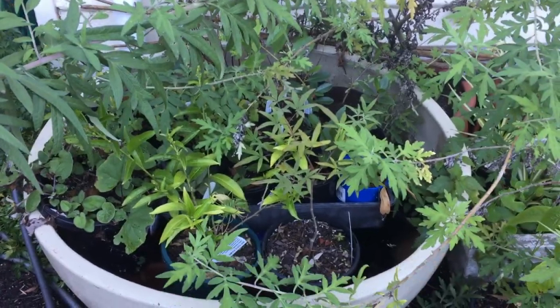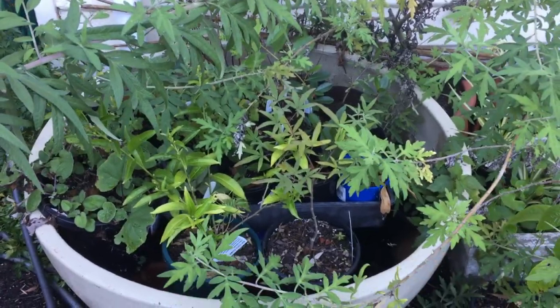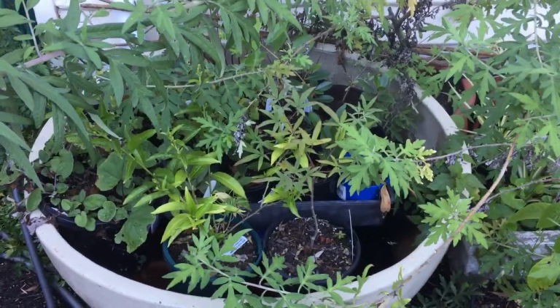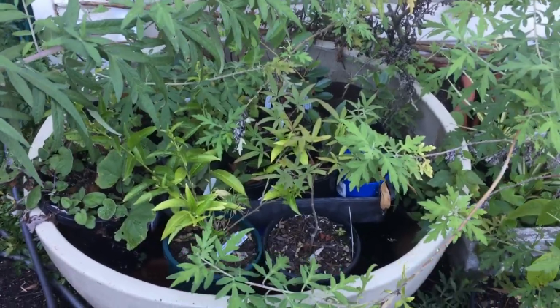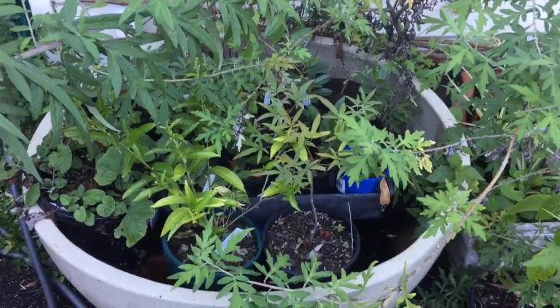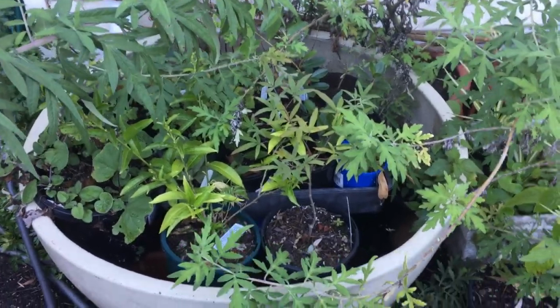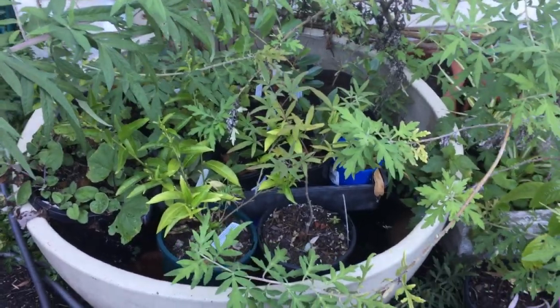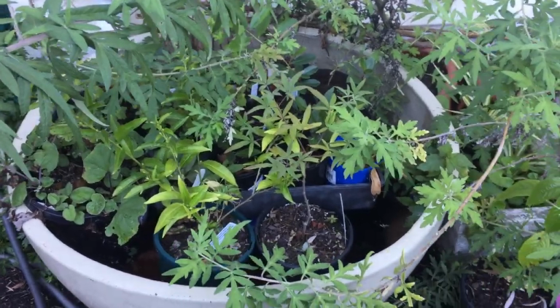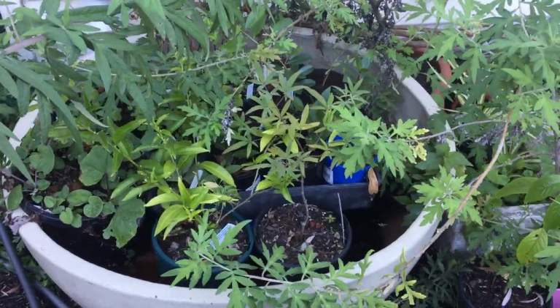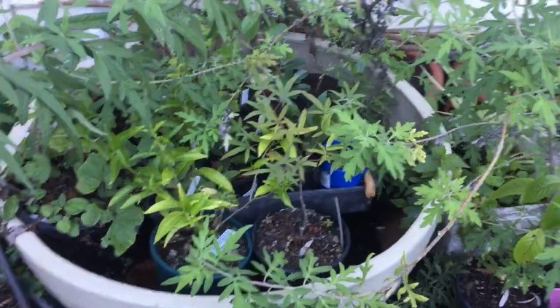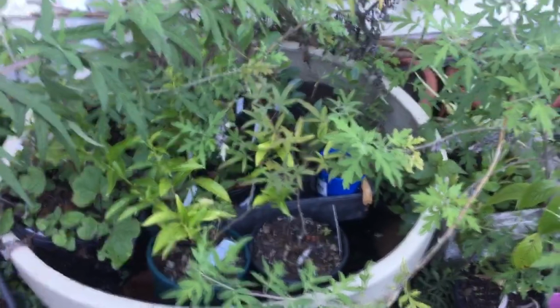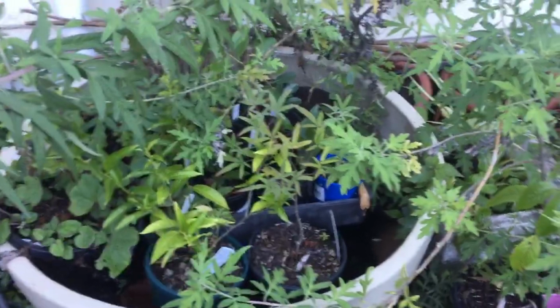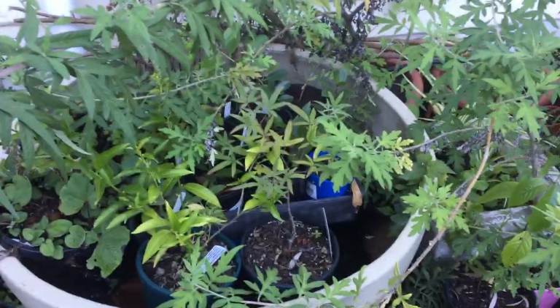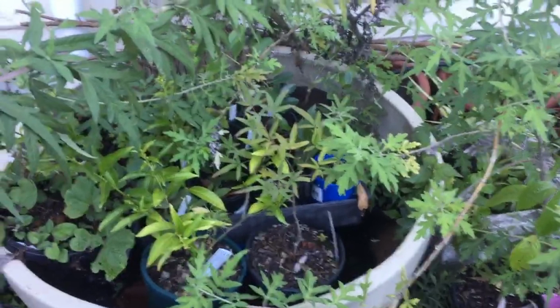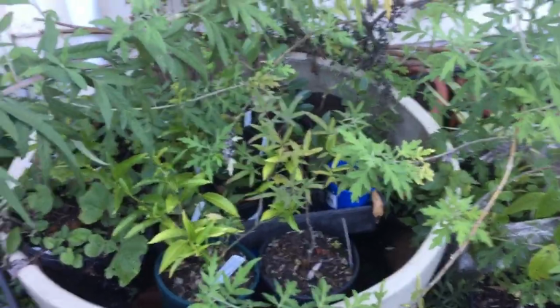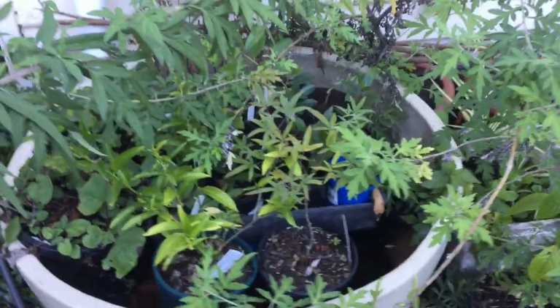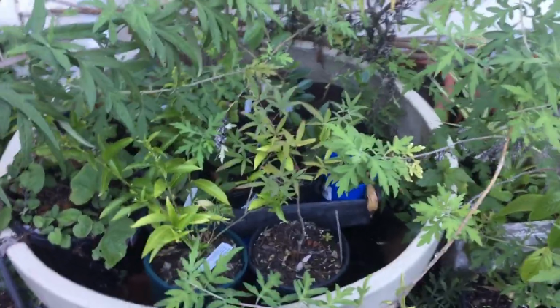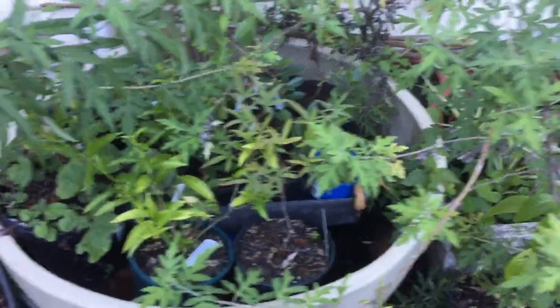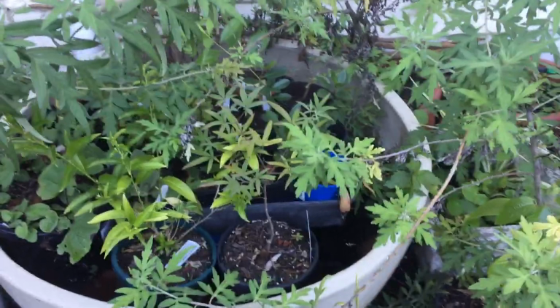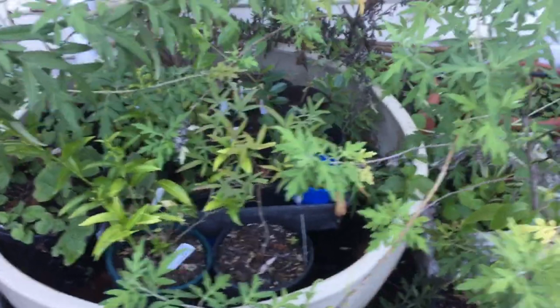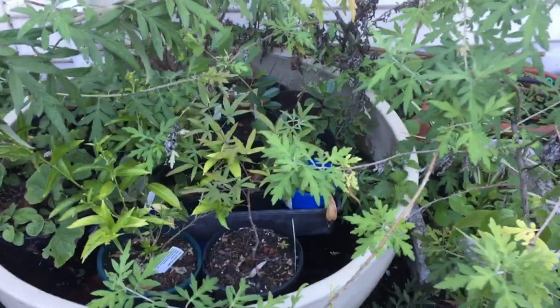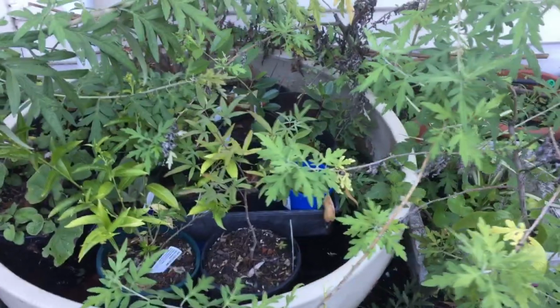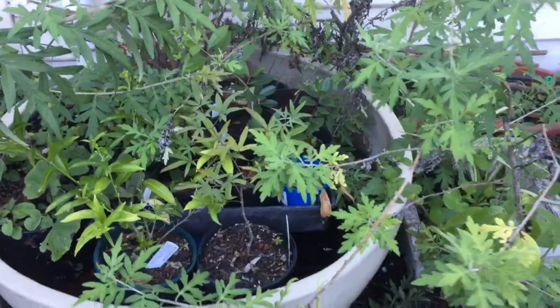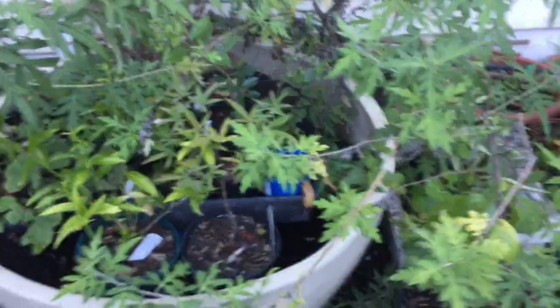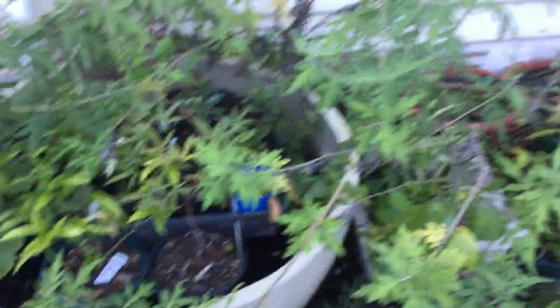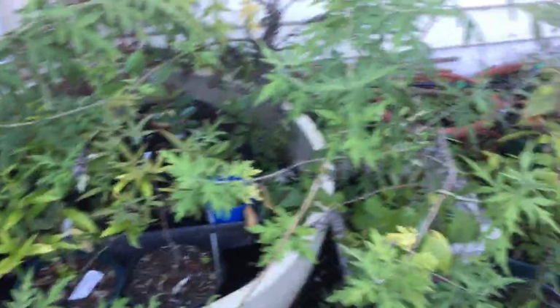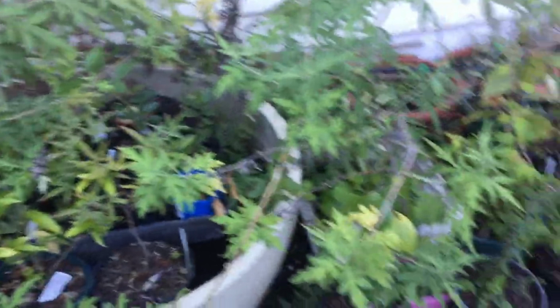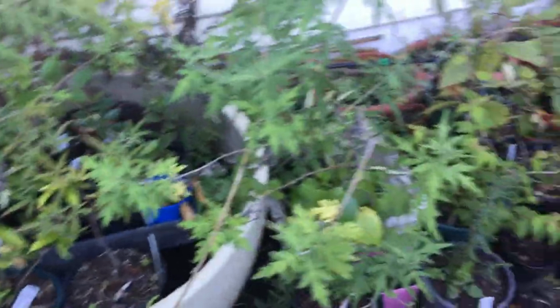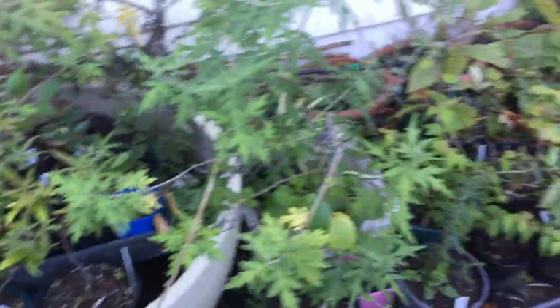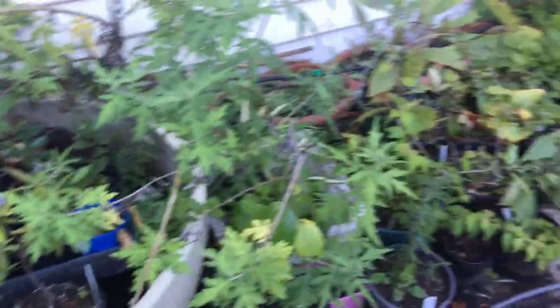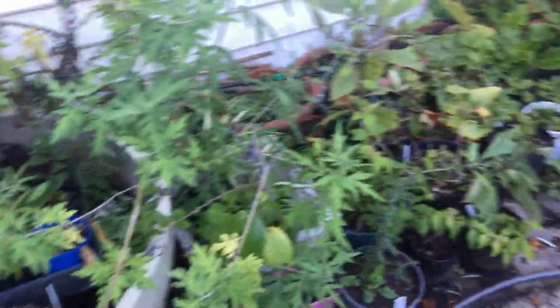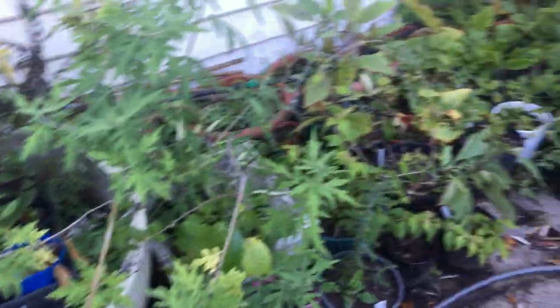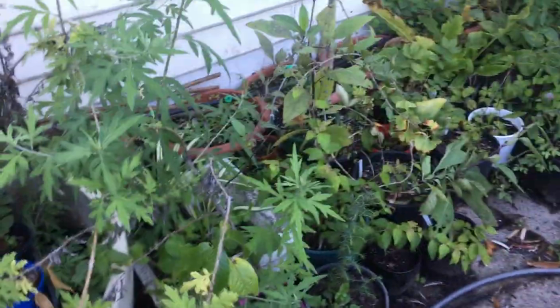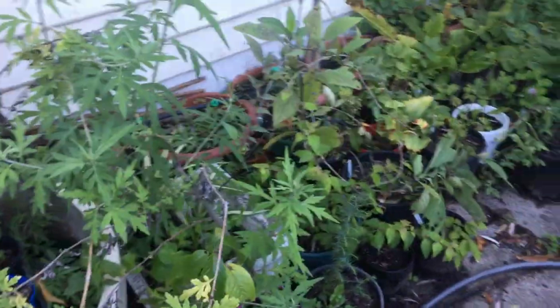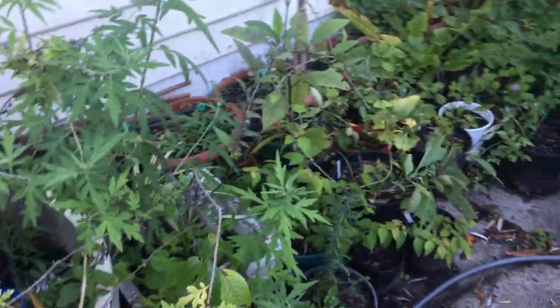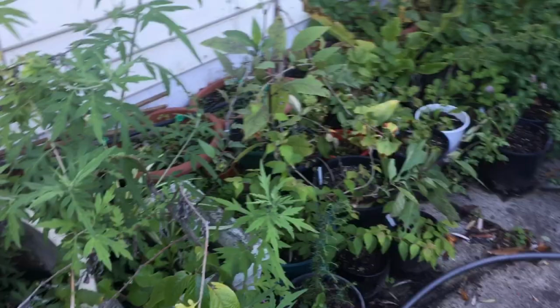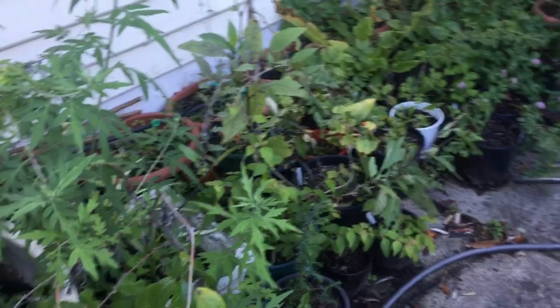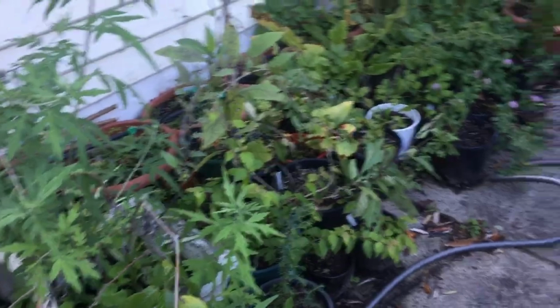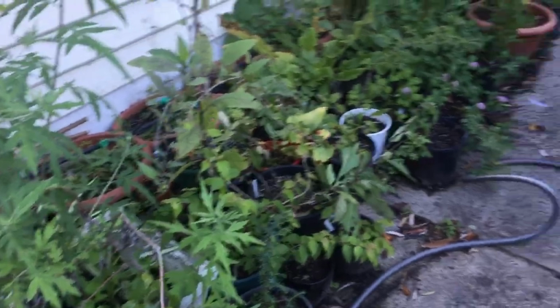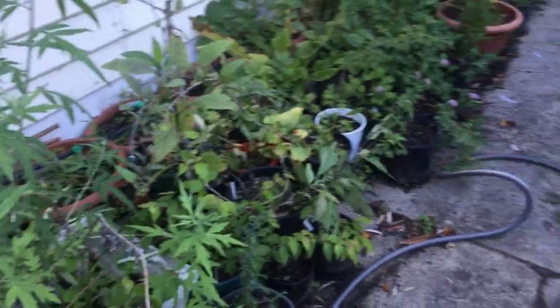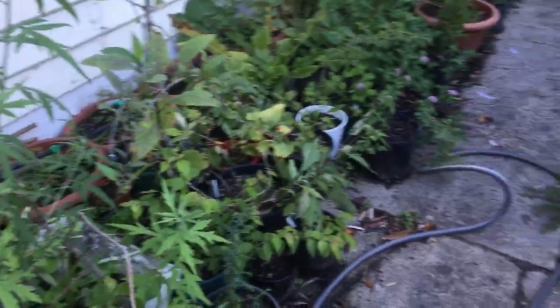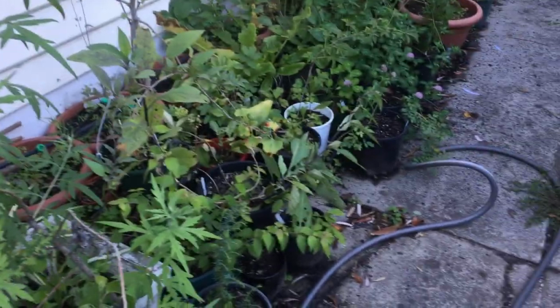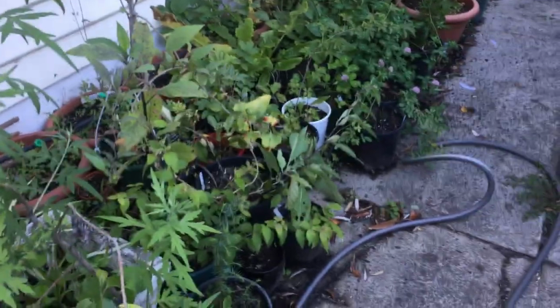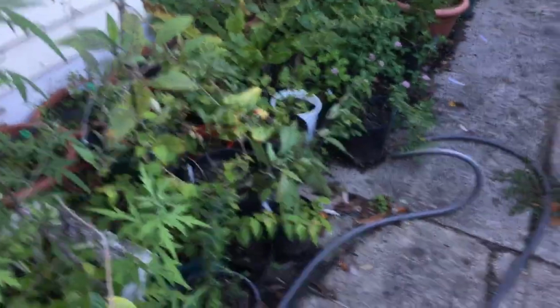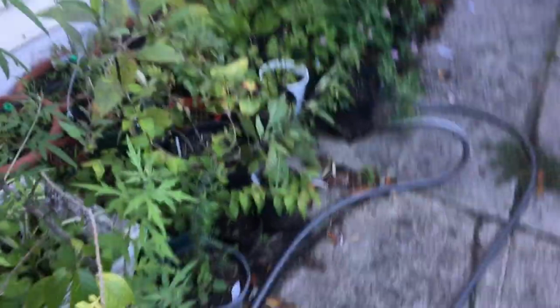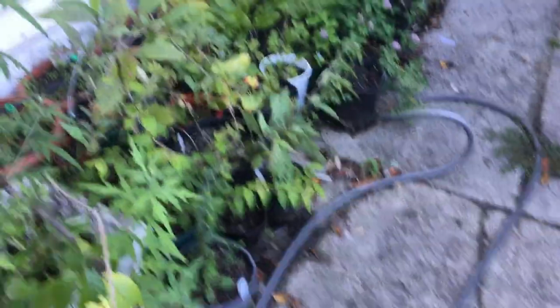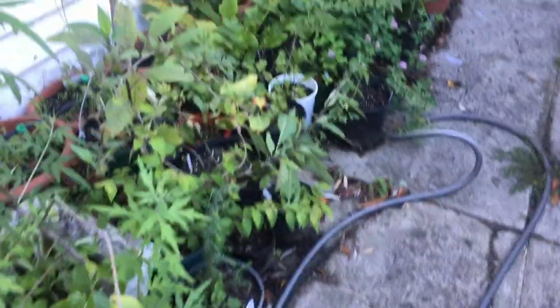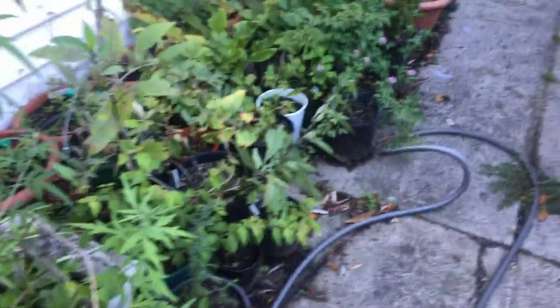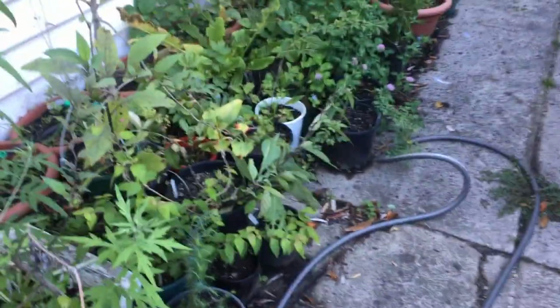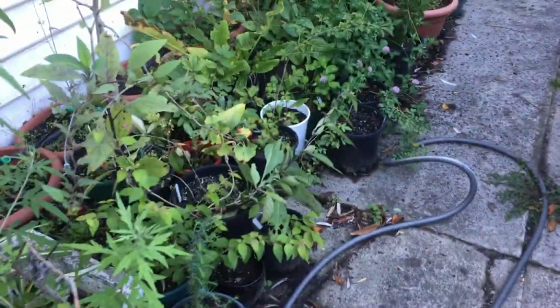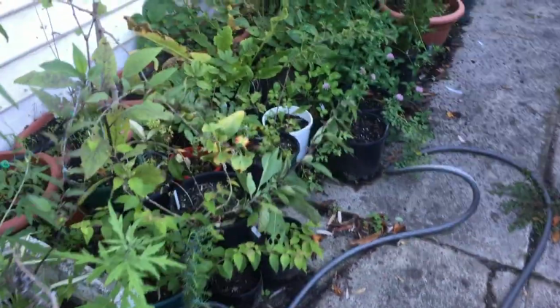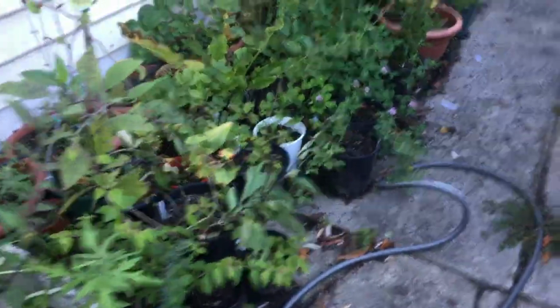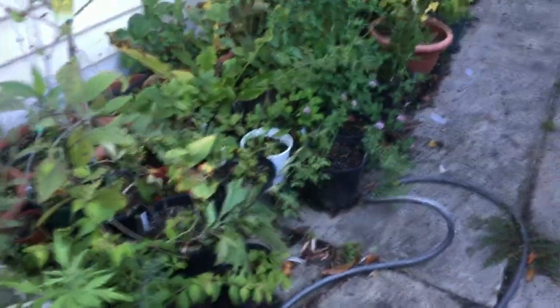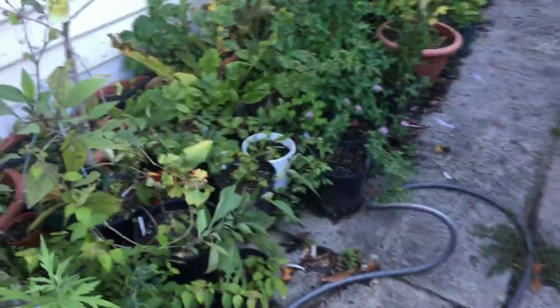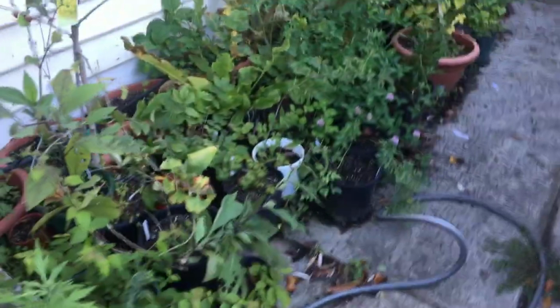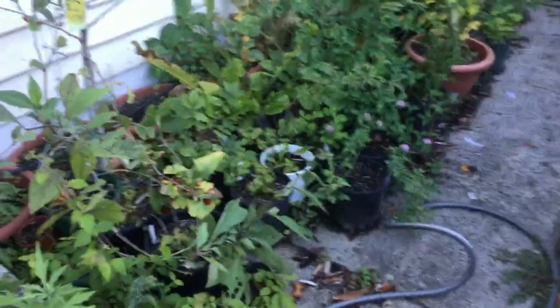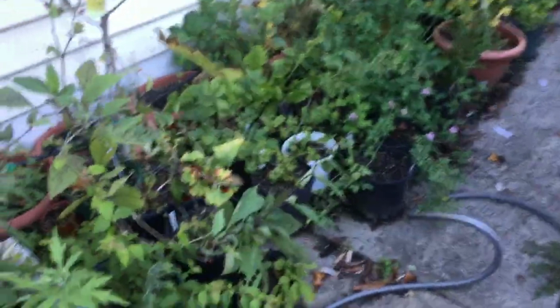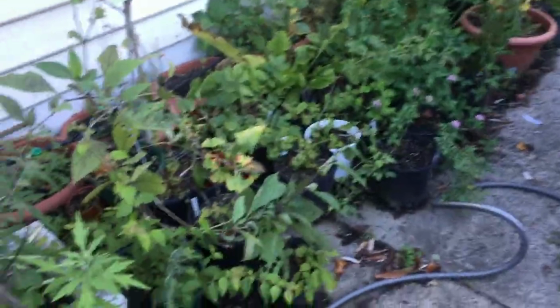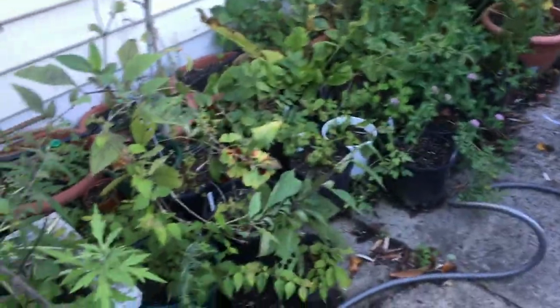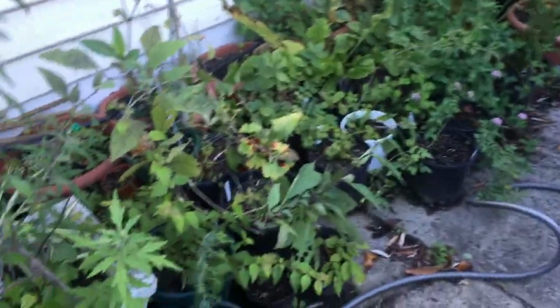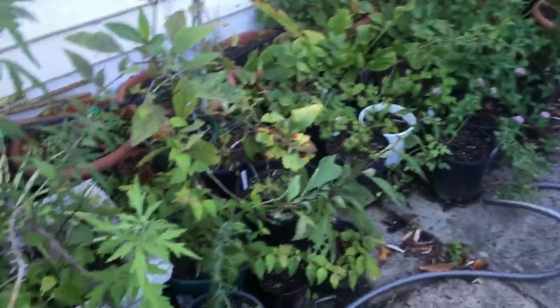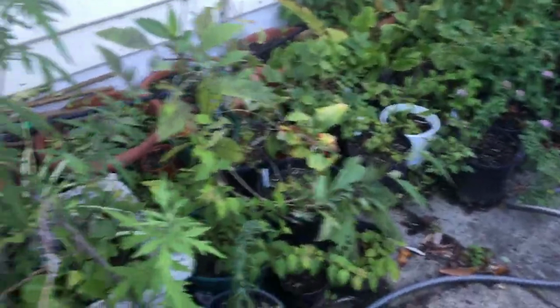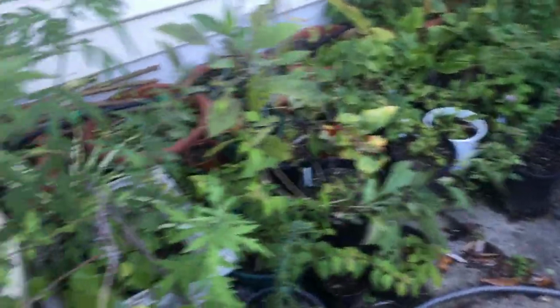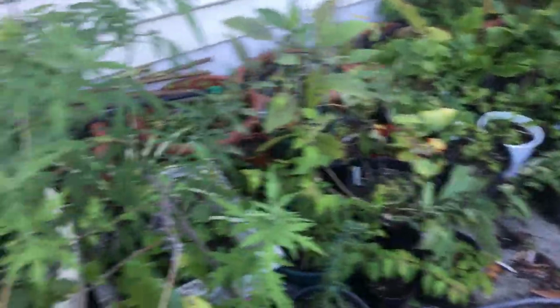Hello everyone, it's Raheli from Belladonna and Bones. We're in the garden — just a quick autumn tour of the garden.